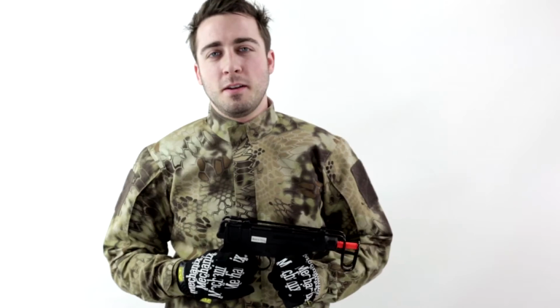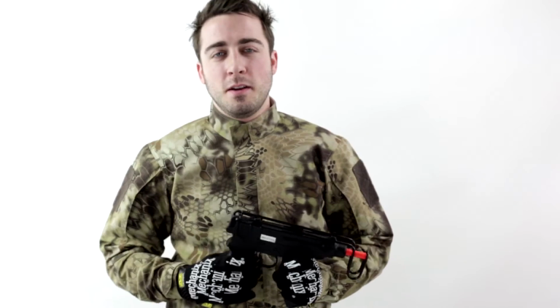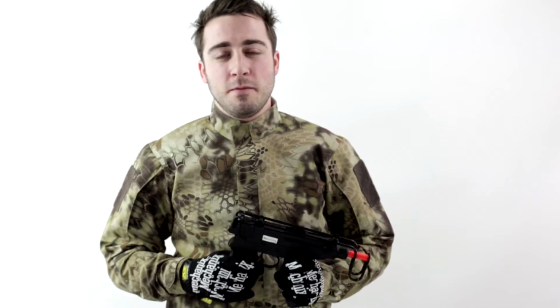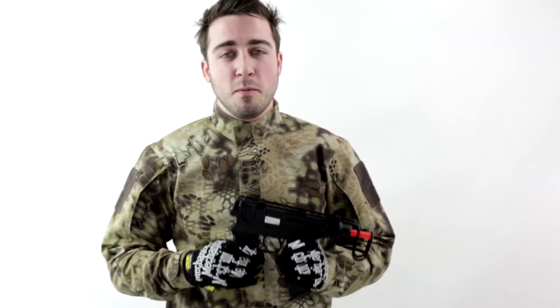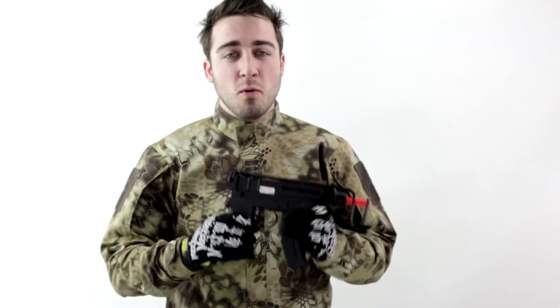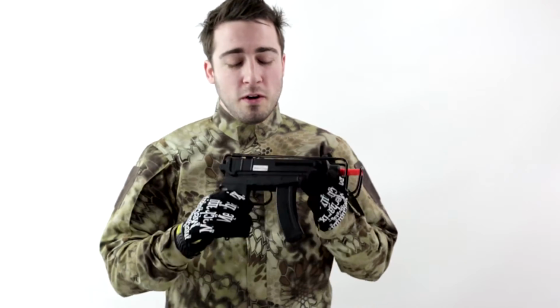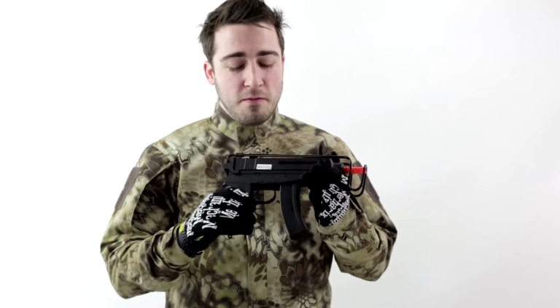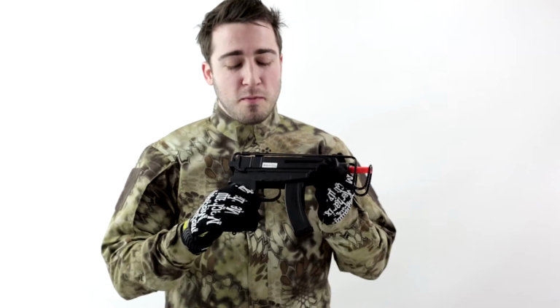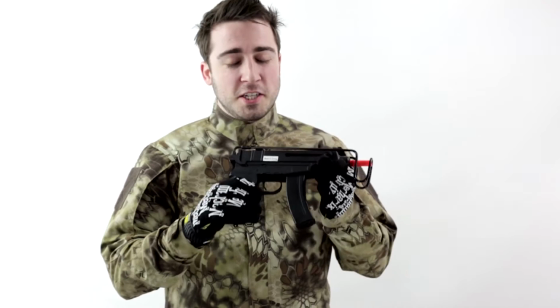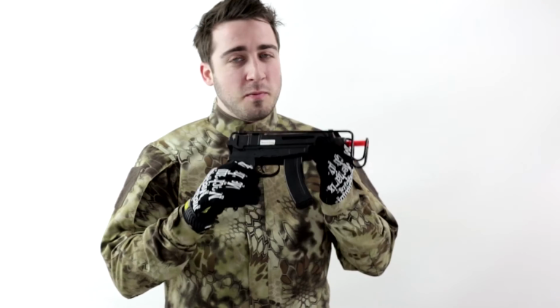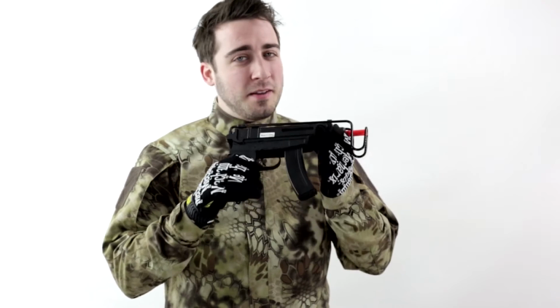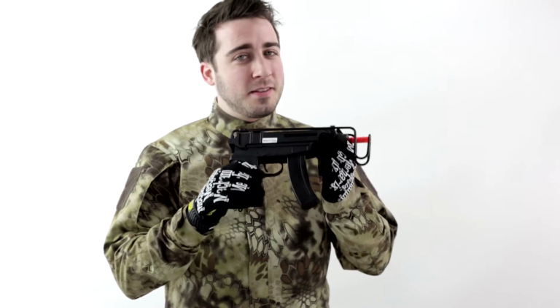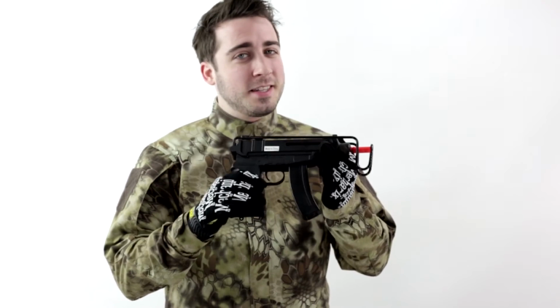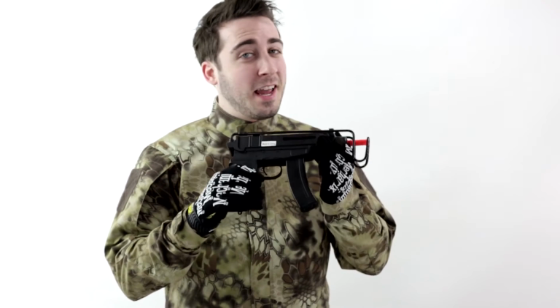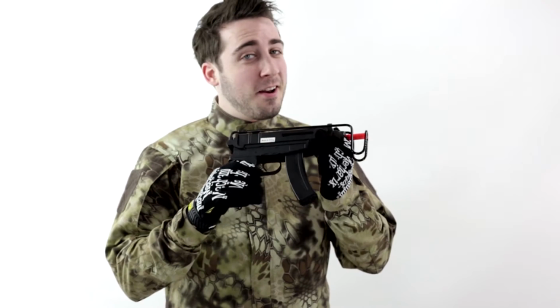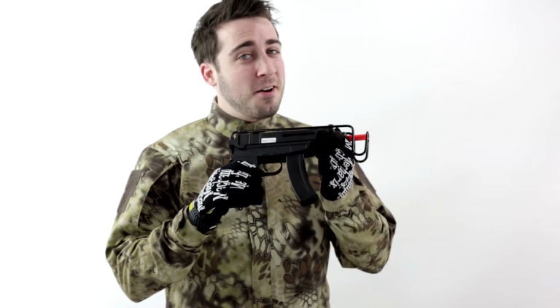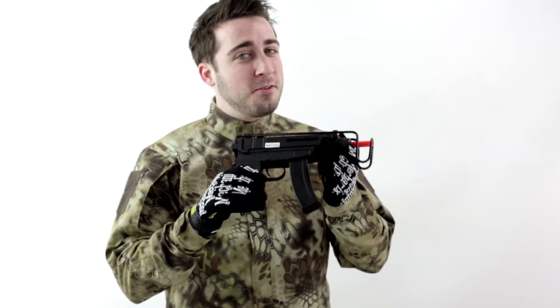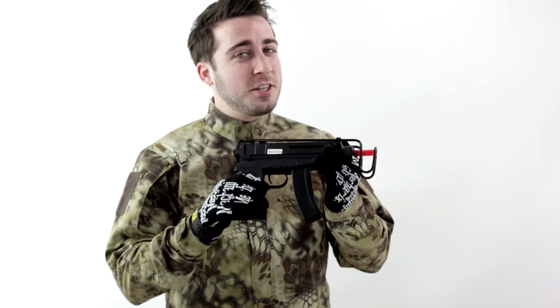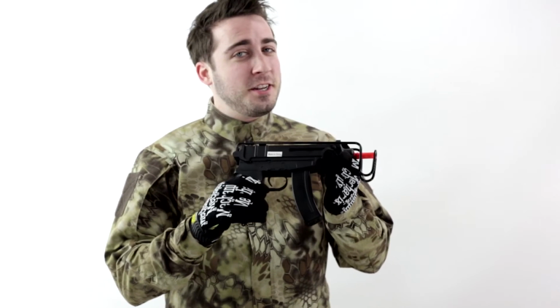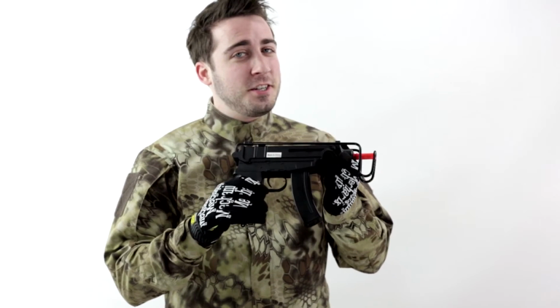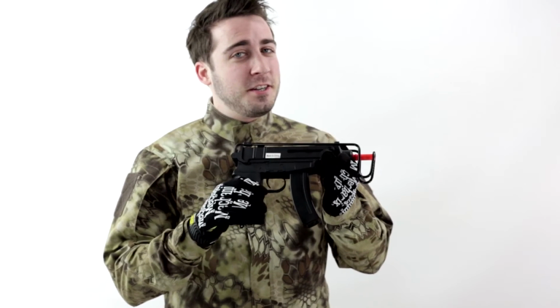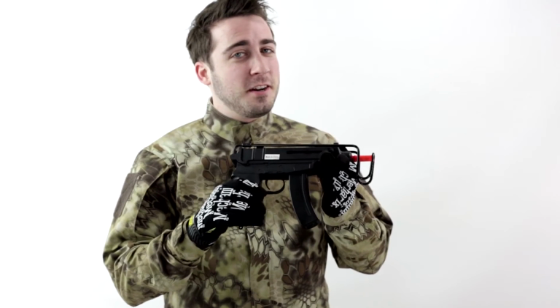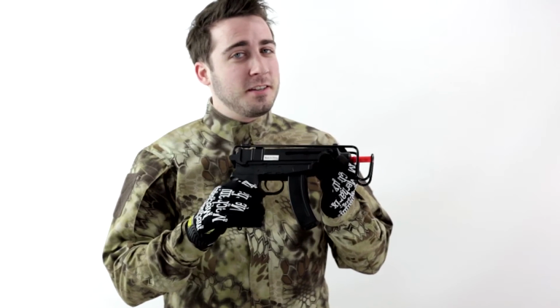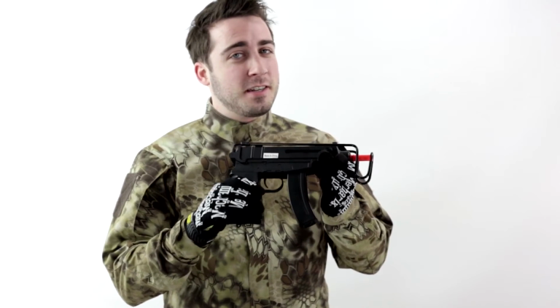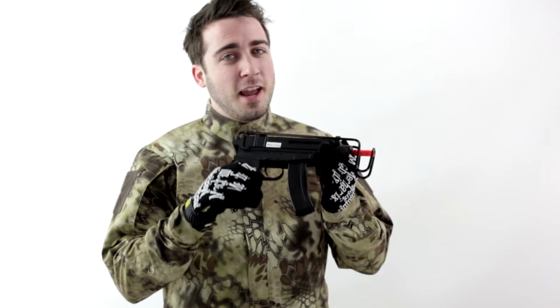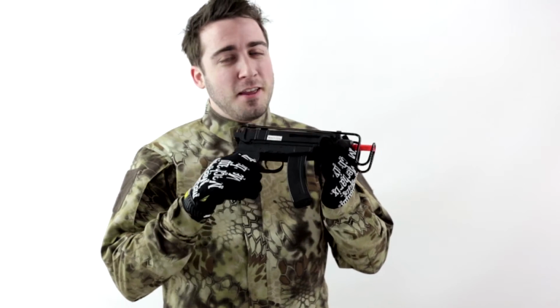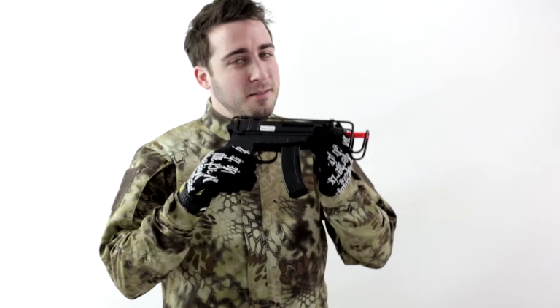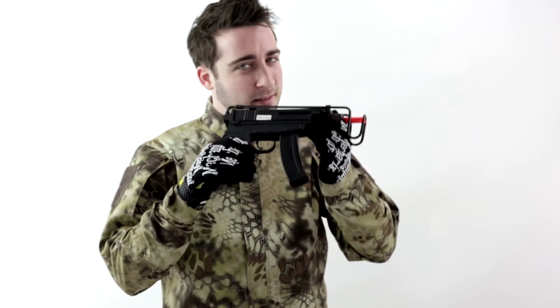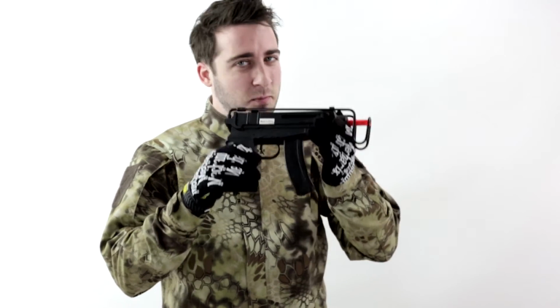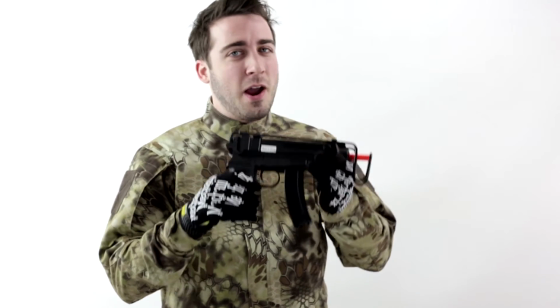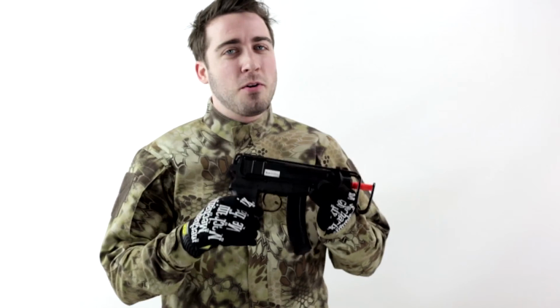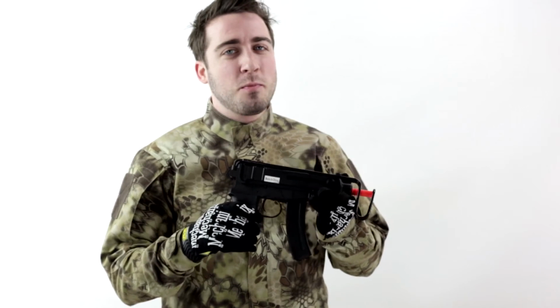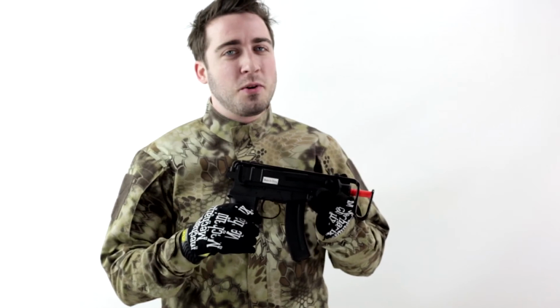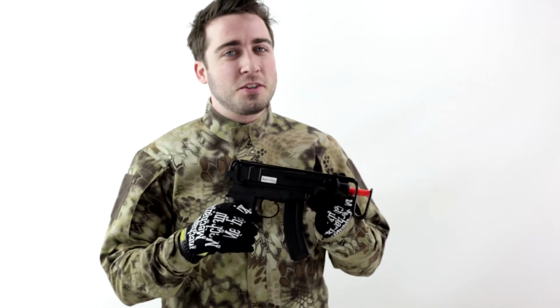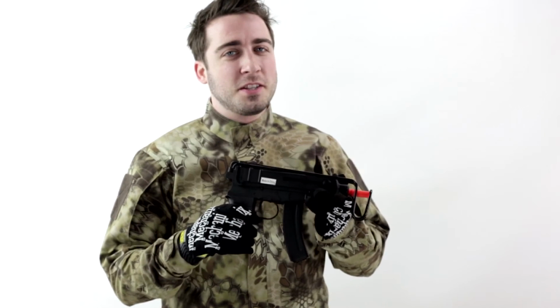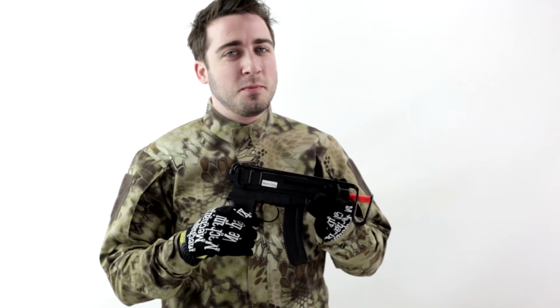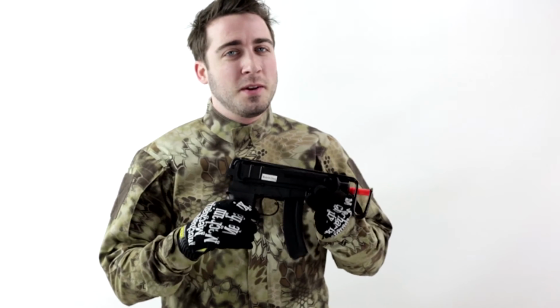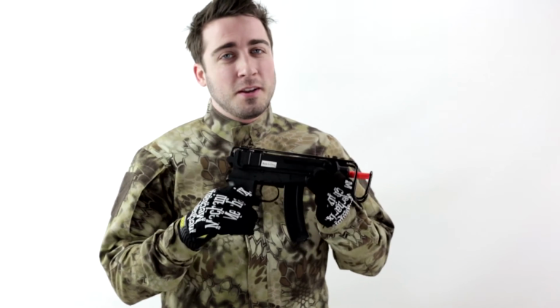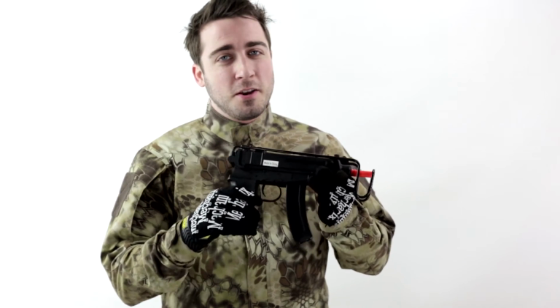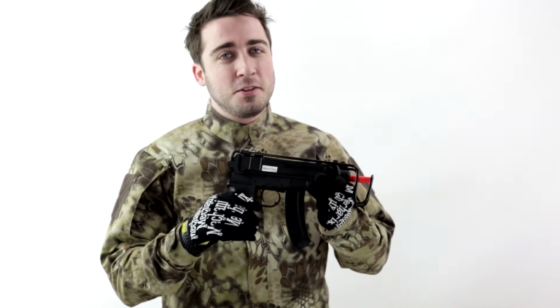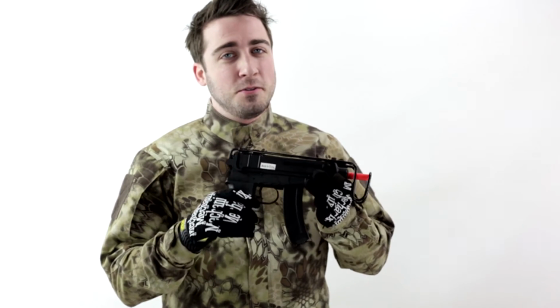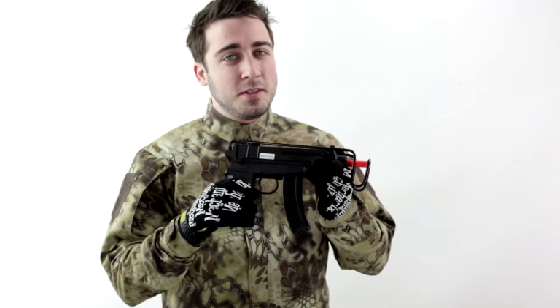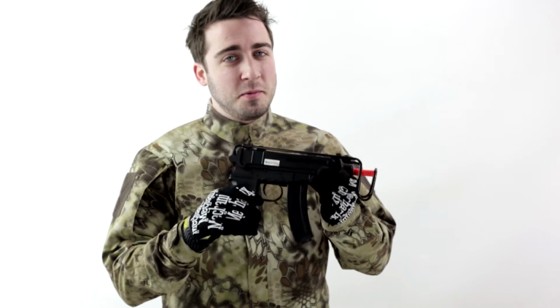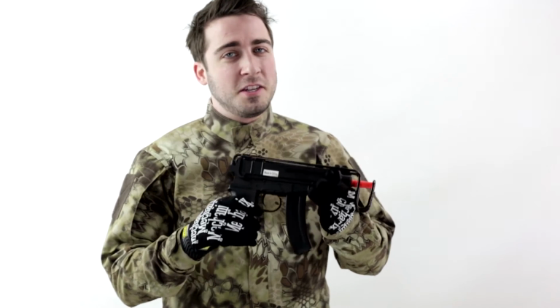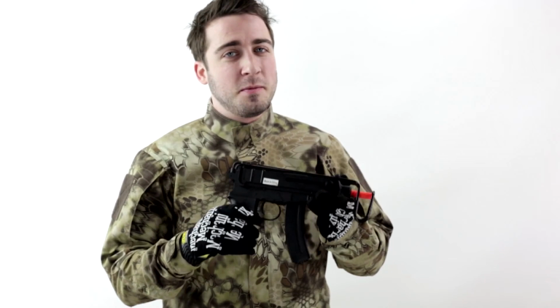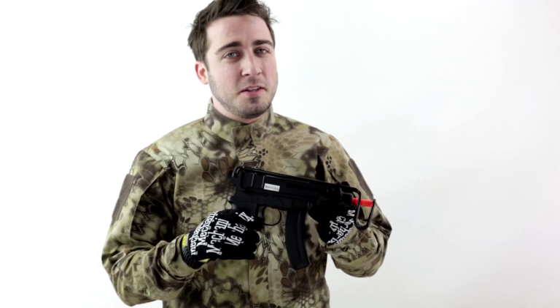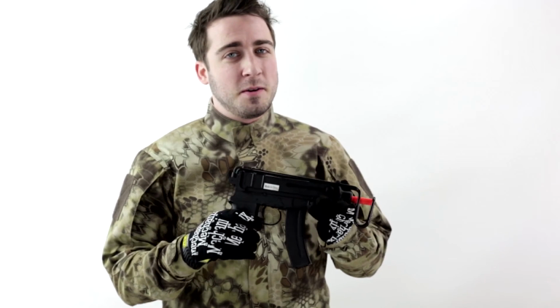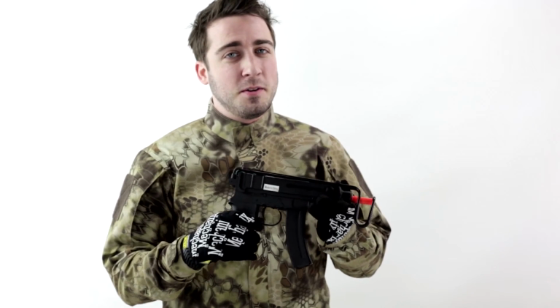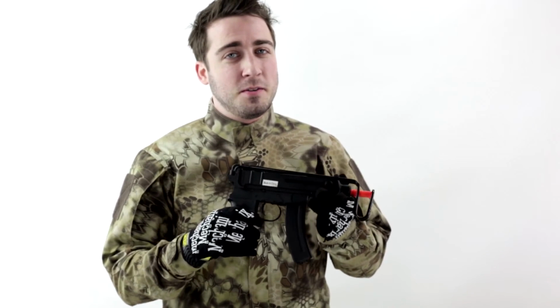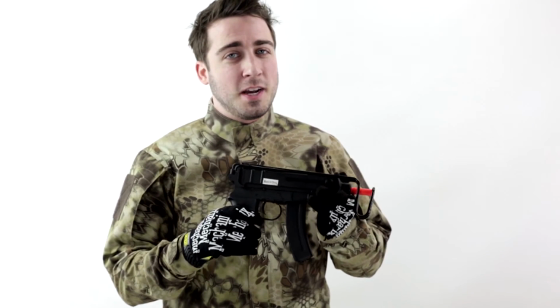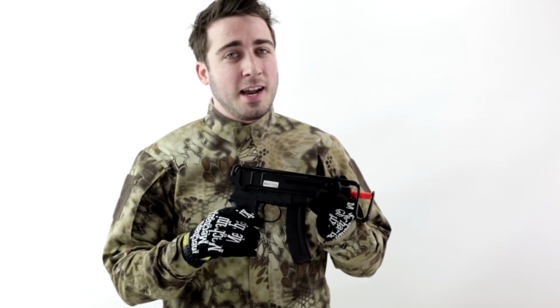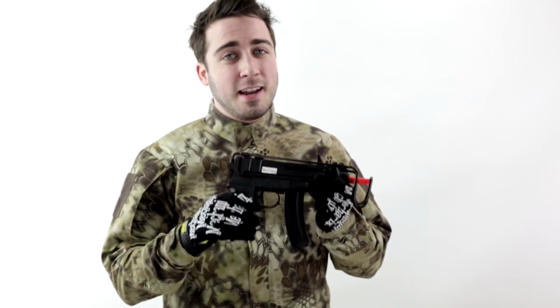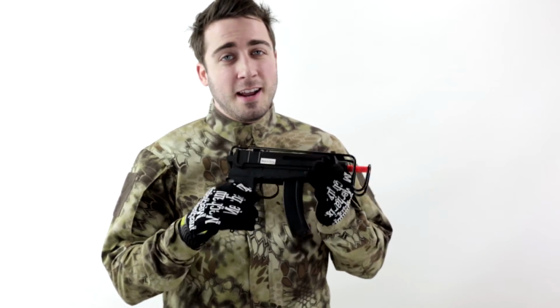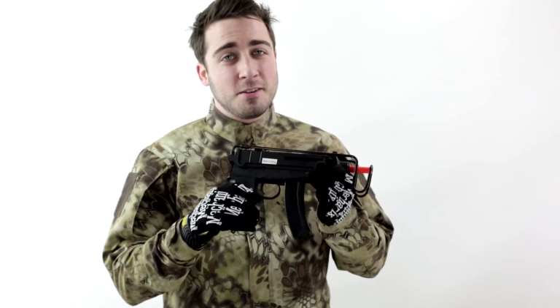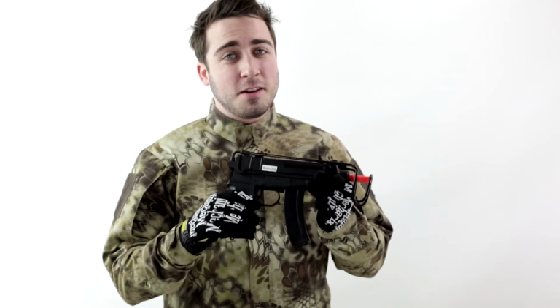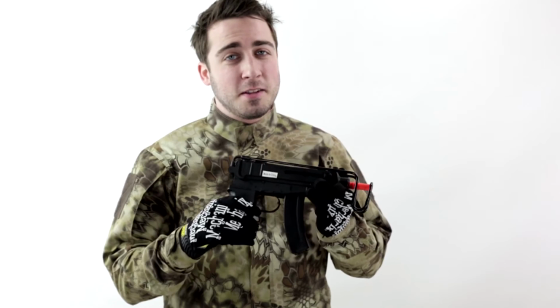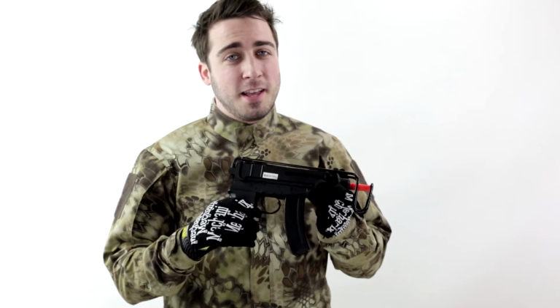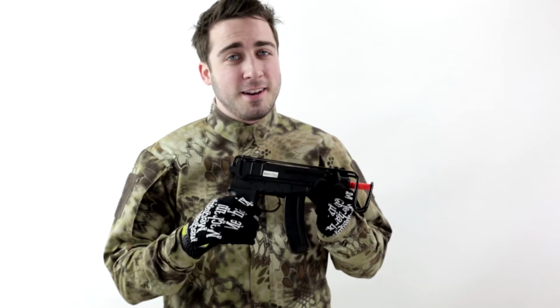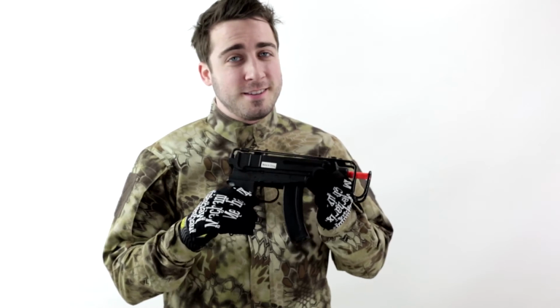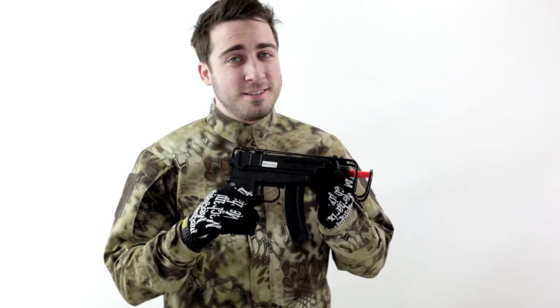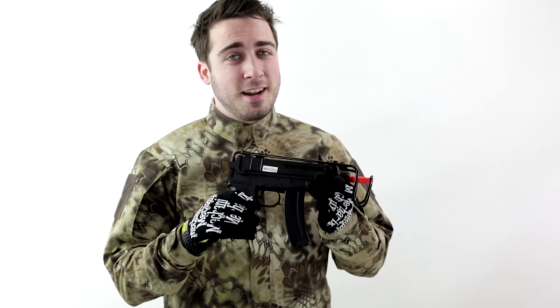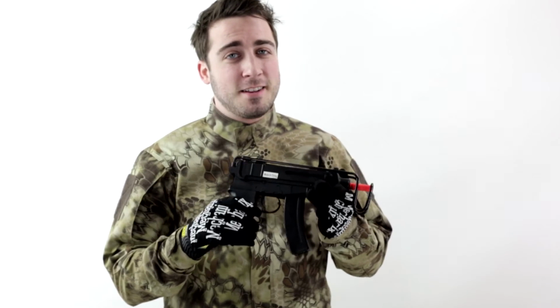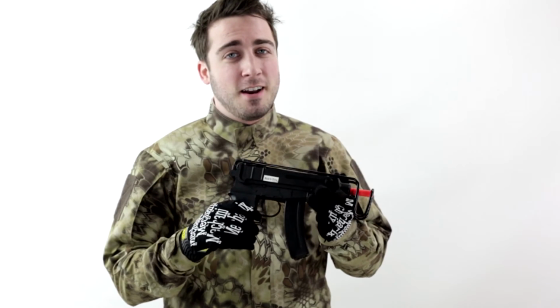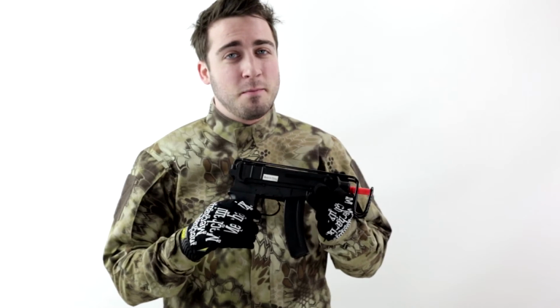For more information about this and other JG guns, and the power to purchase them, go to www.airsoftatlanta.com.